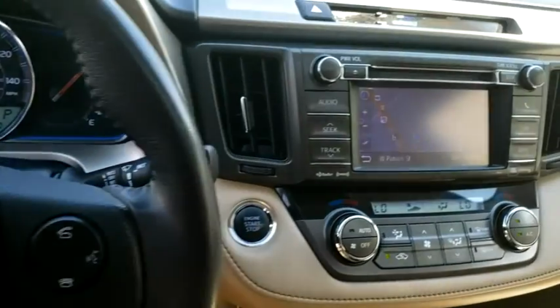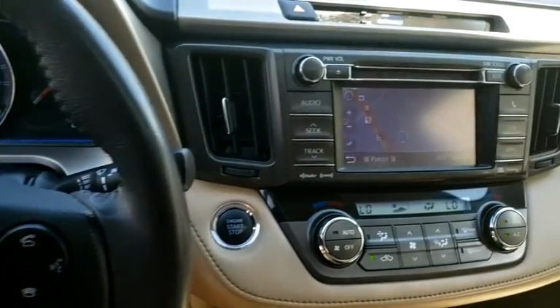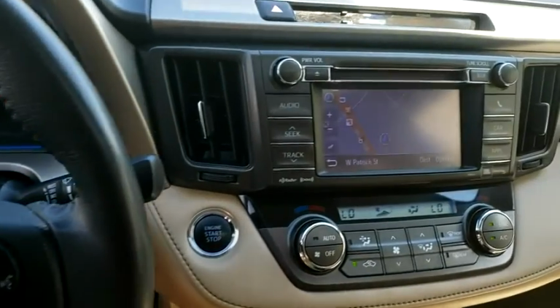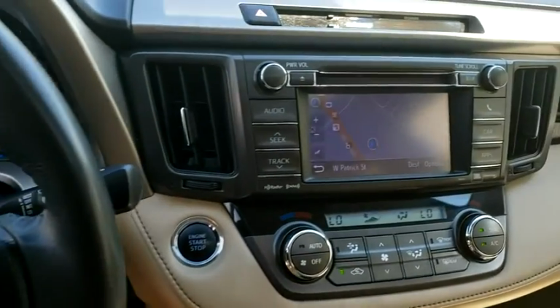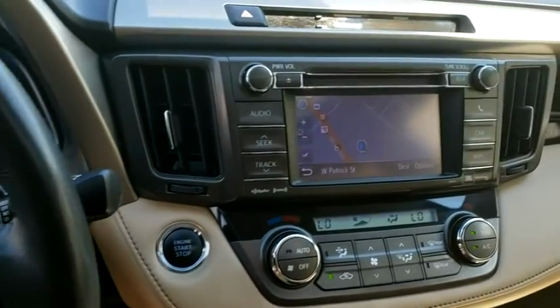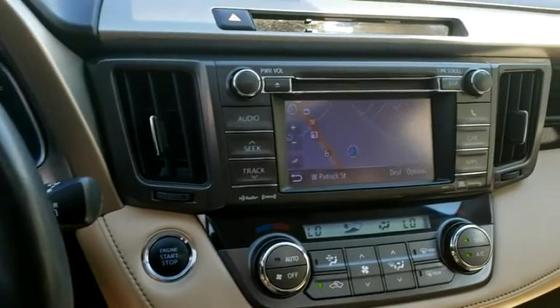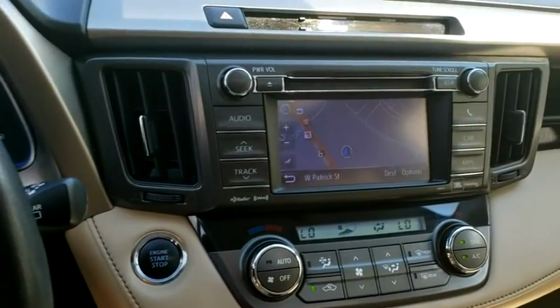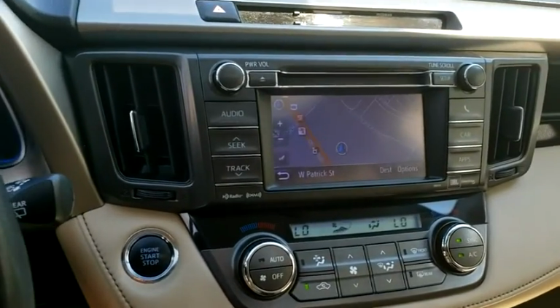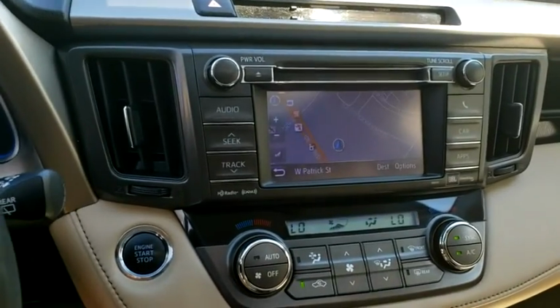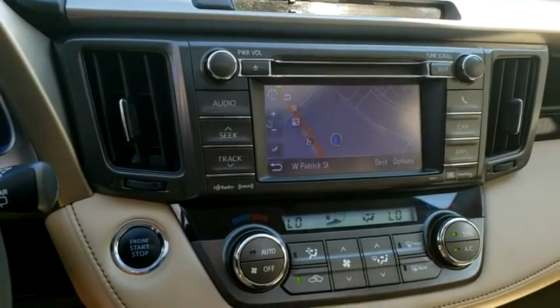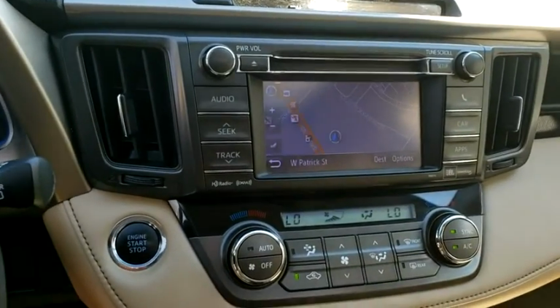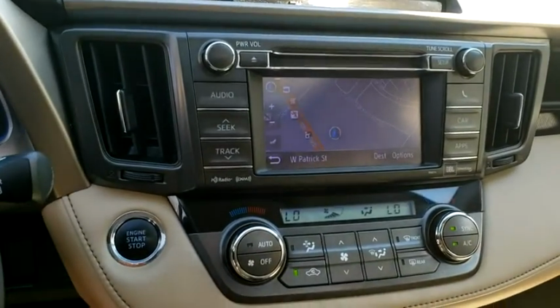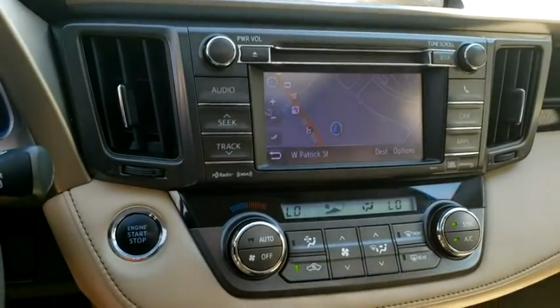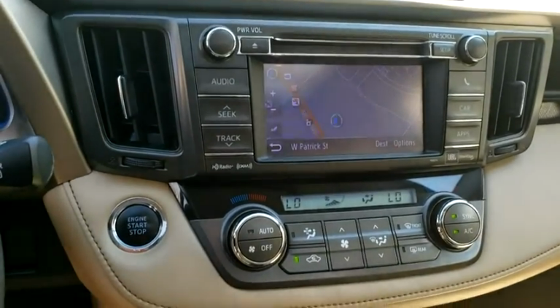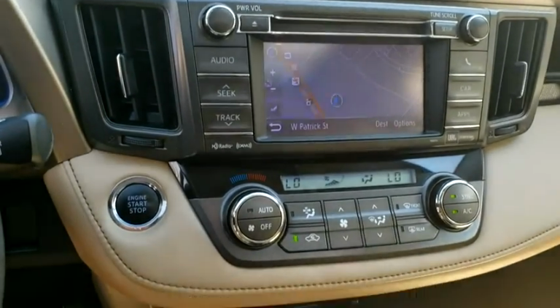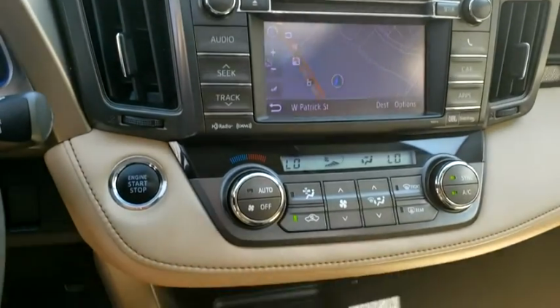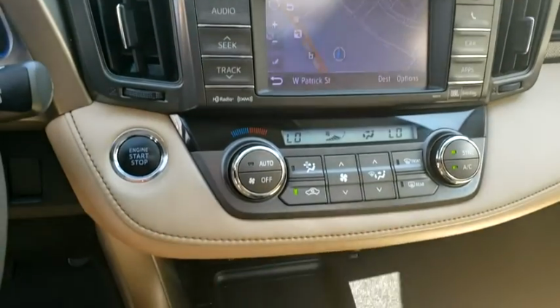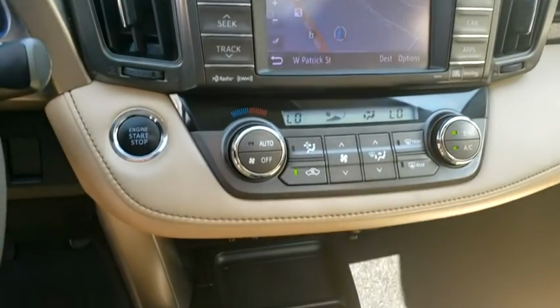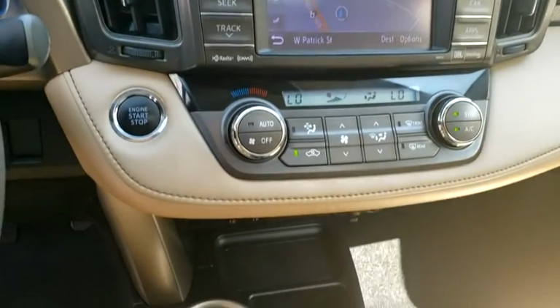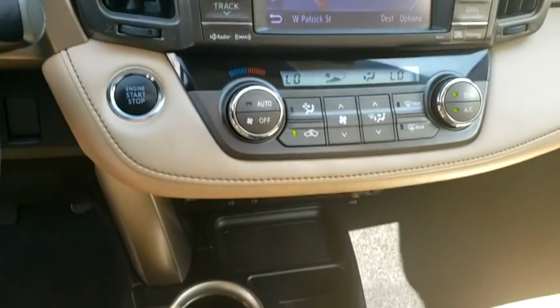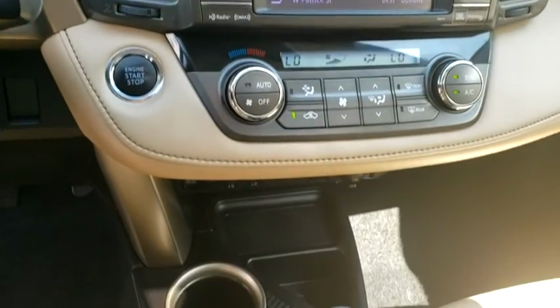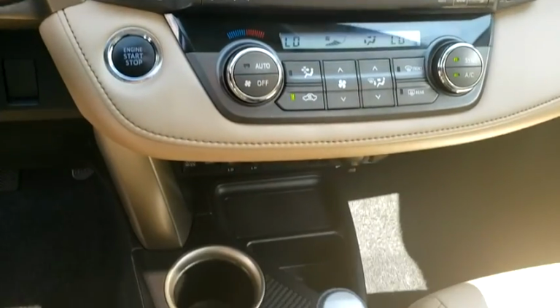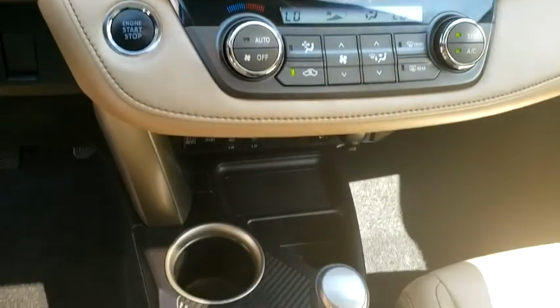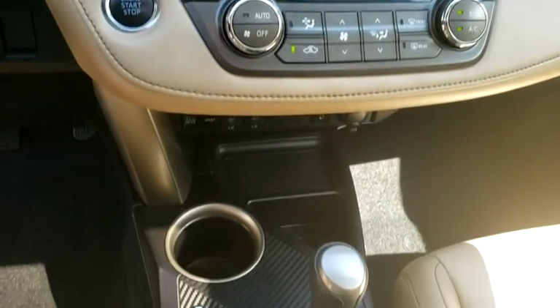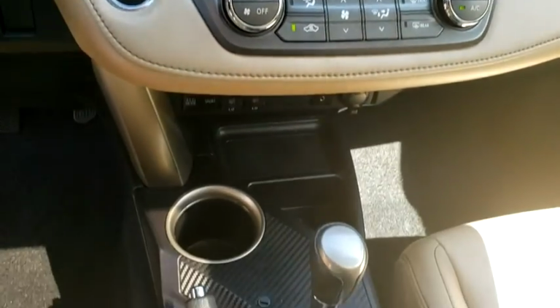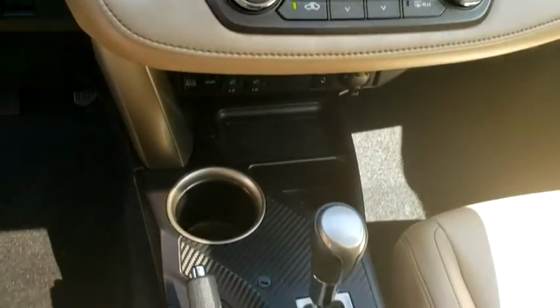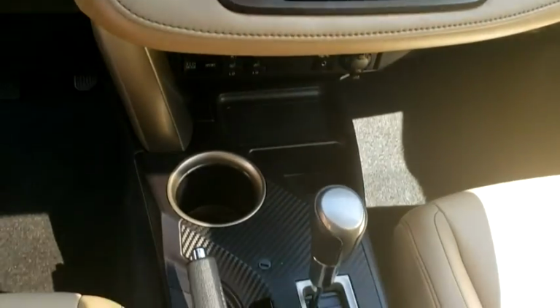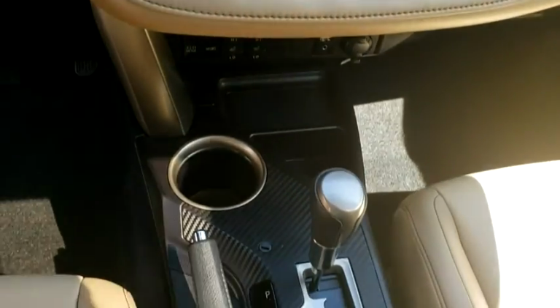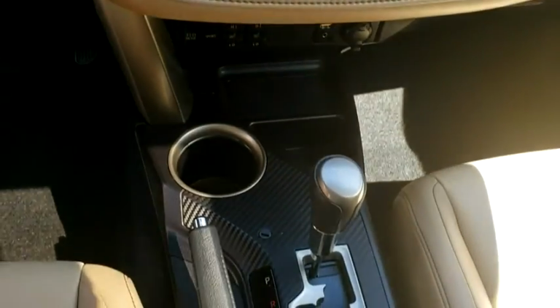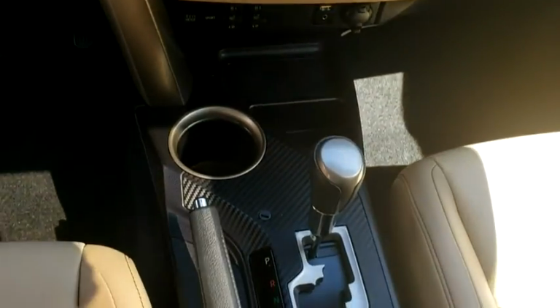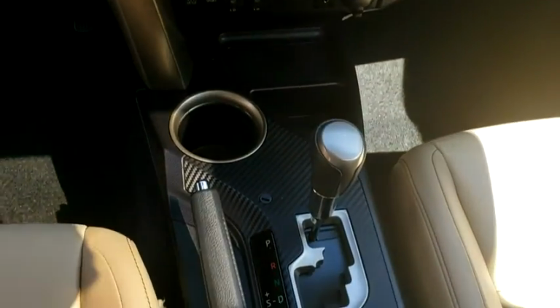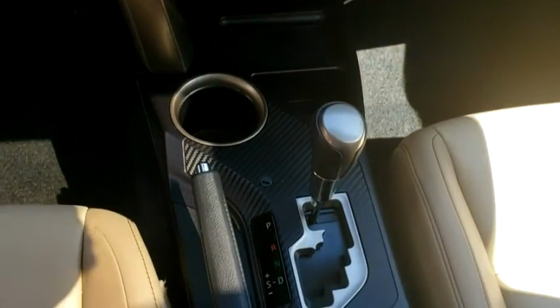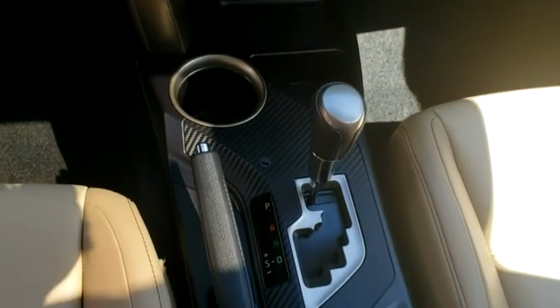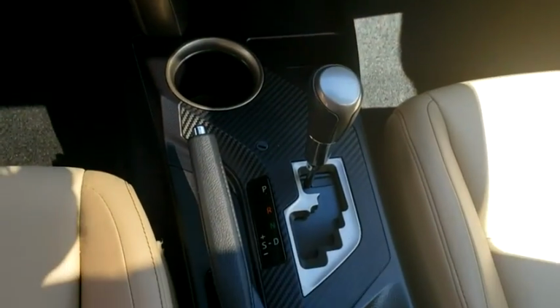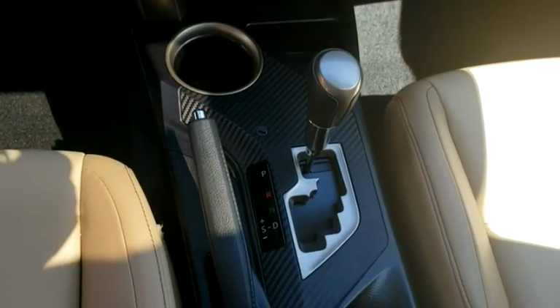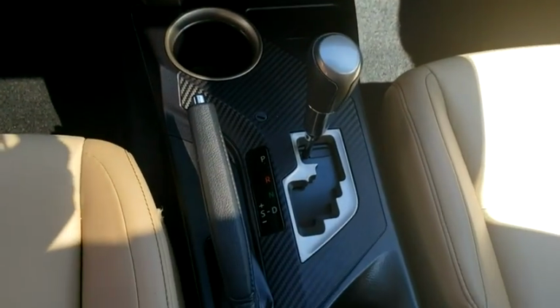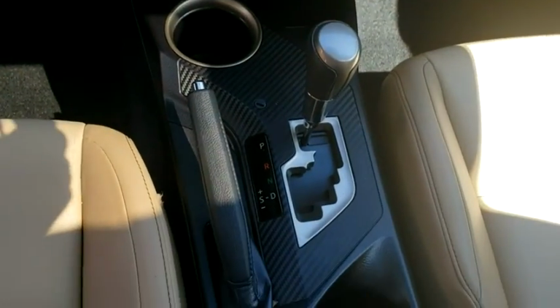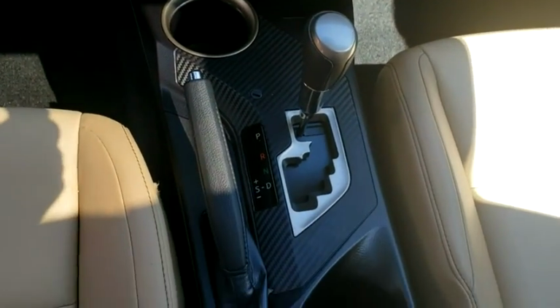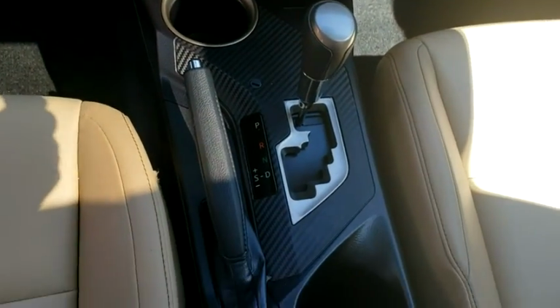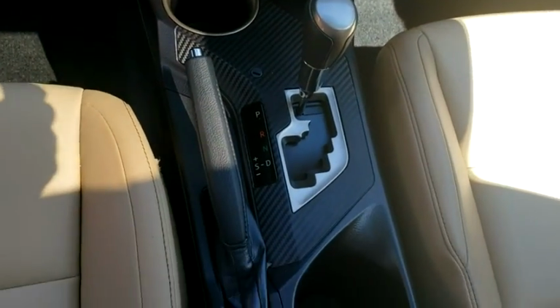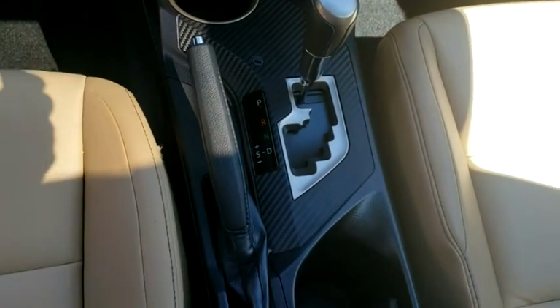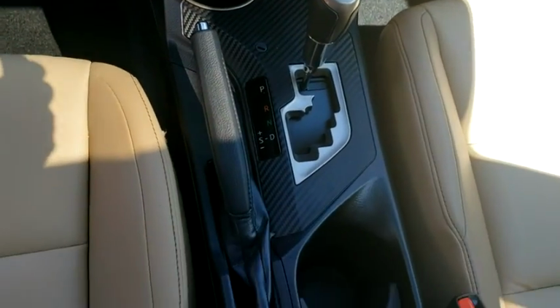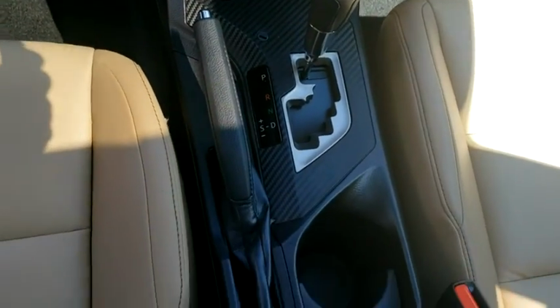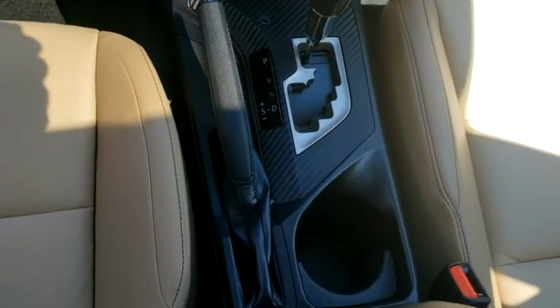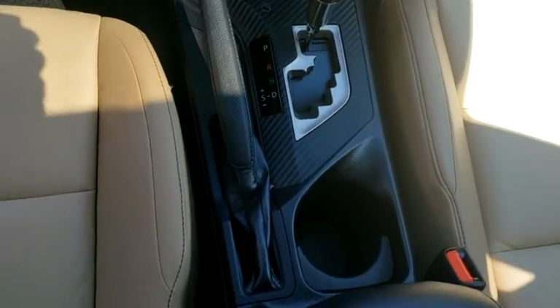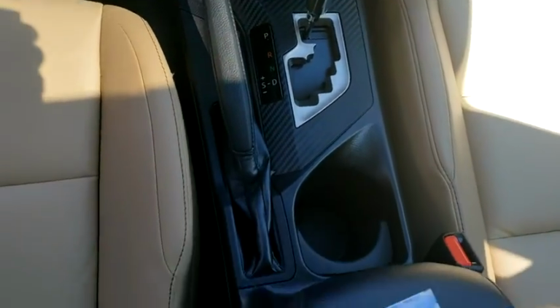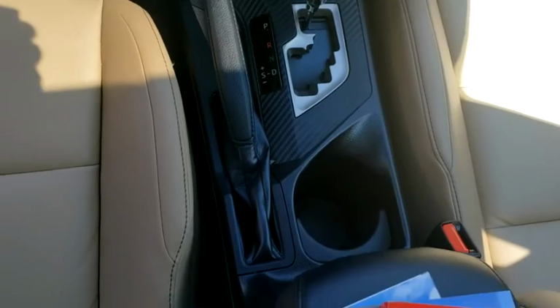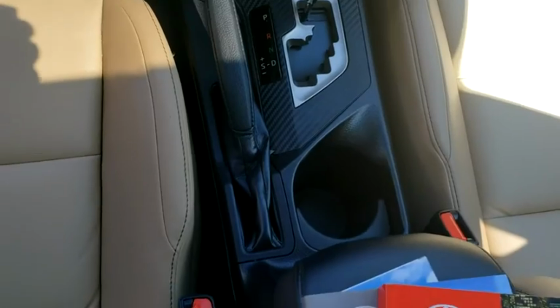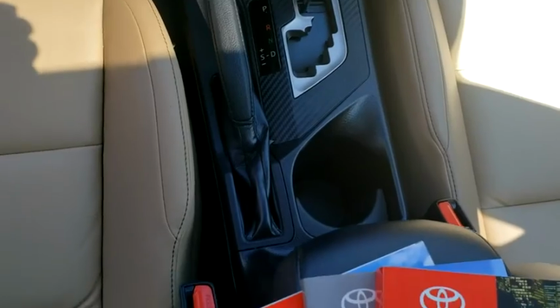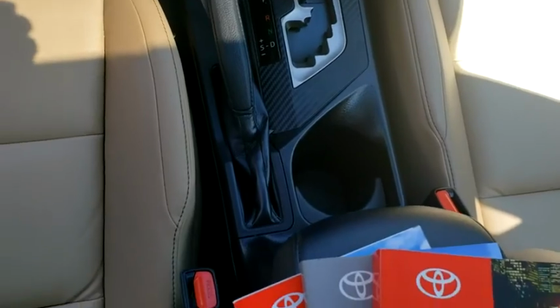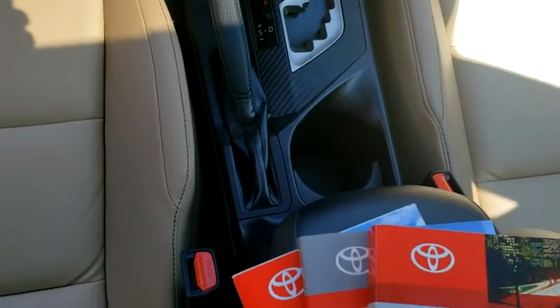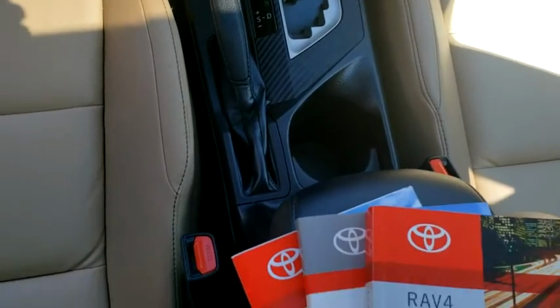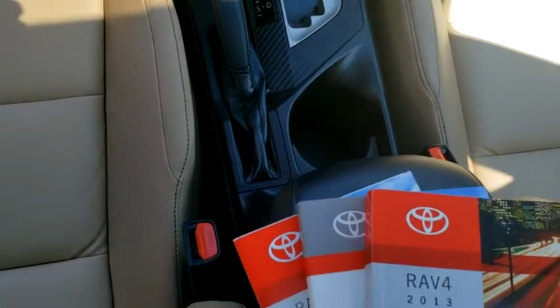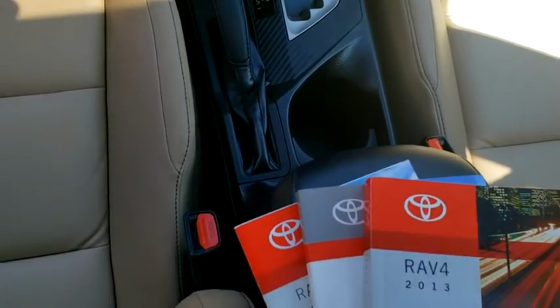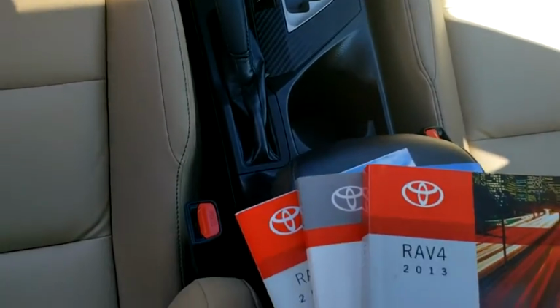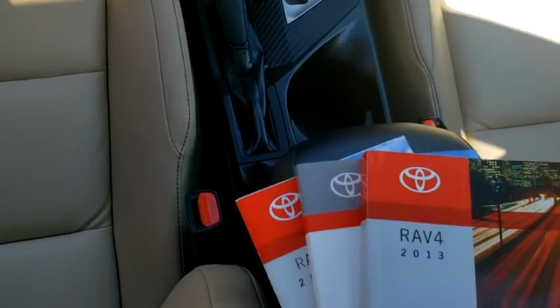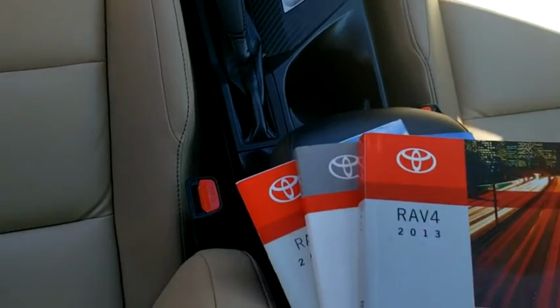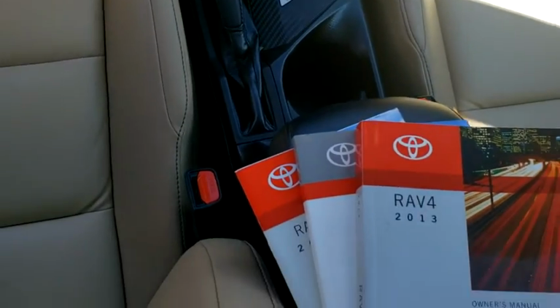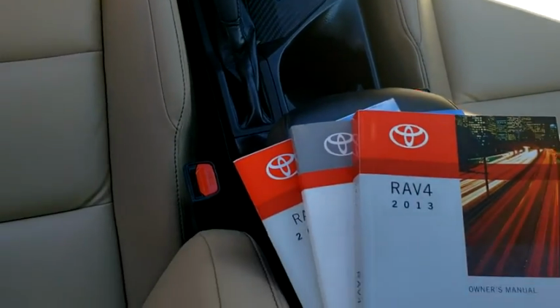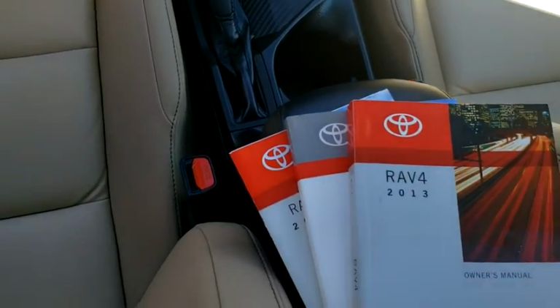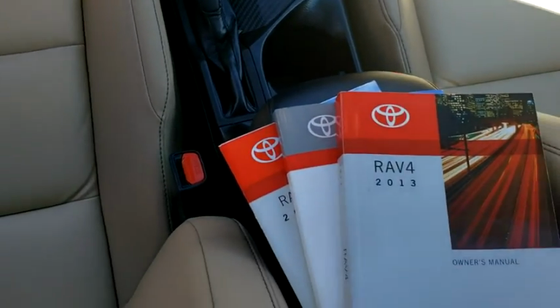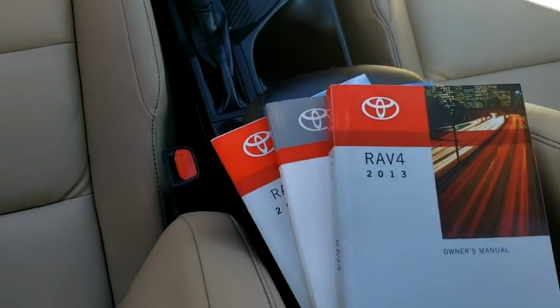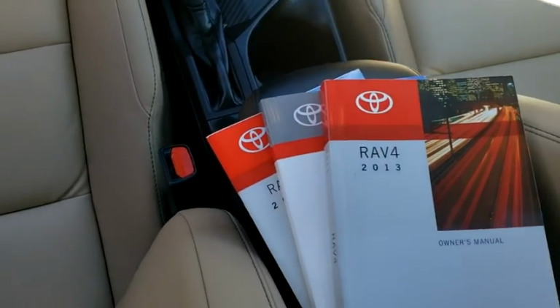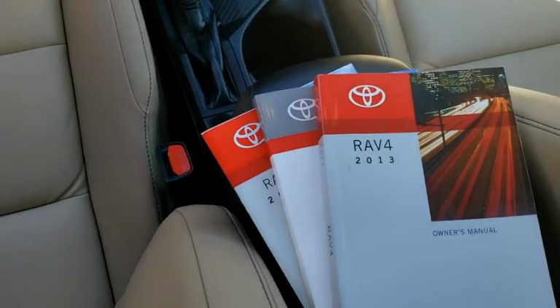tachometer, remote keyless entry, panic alarm, brake assist, overhead console, power driver's seat.